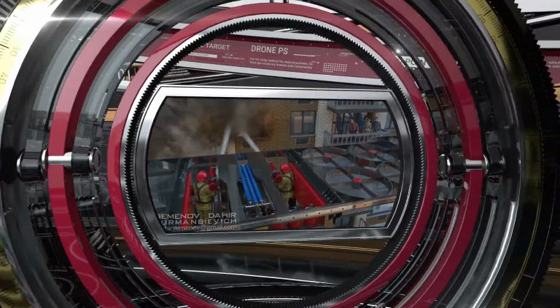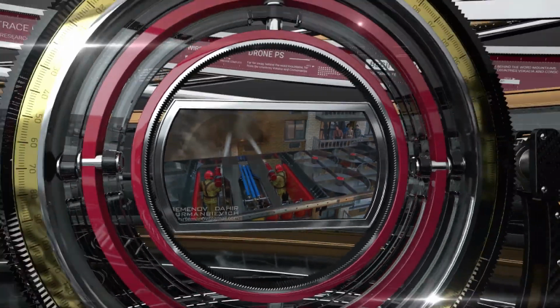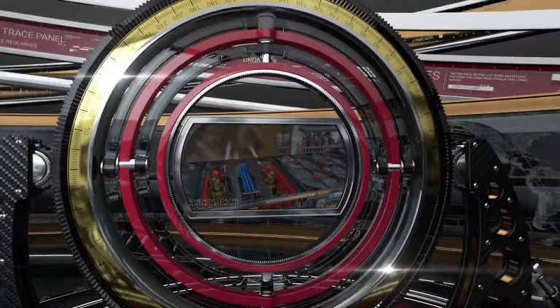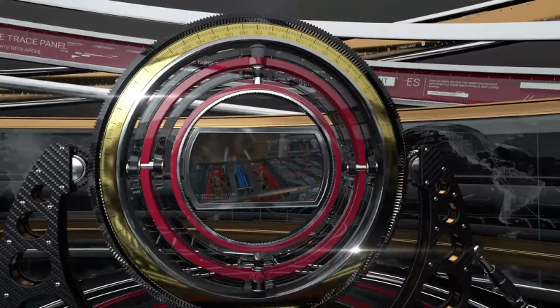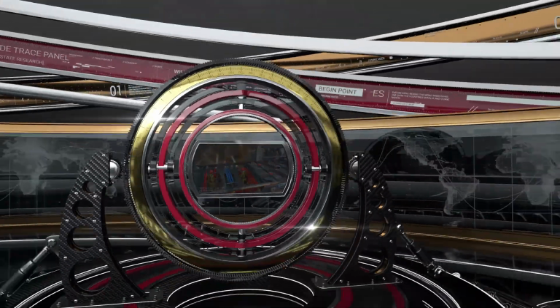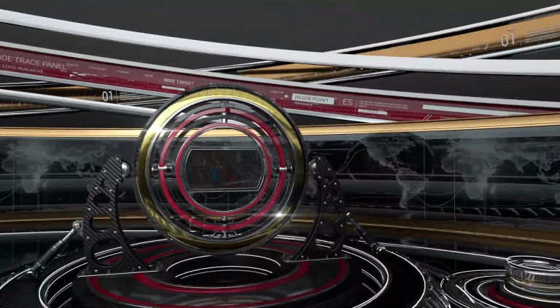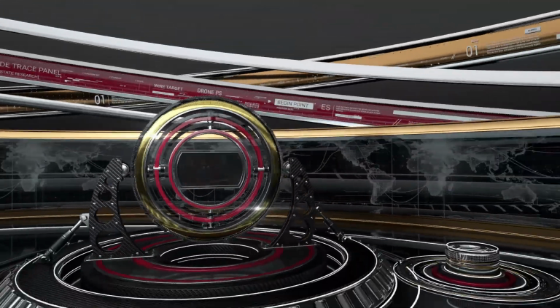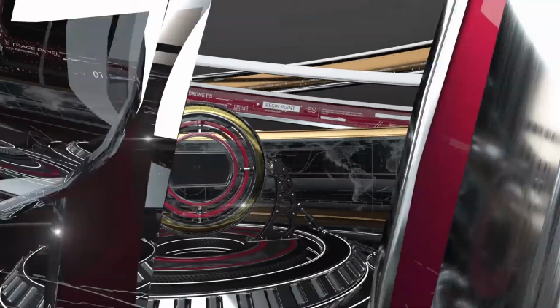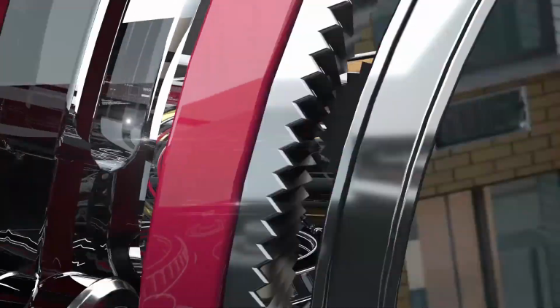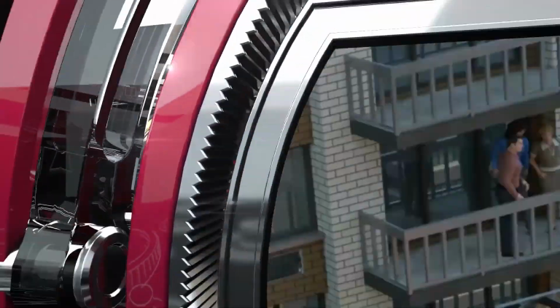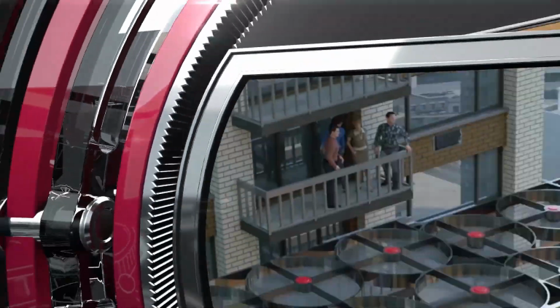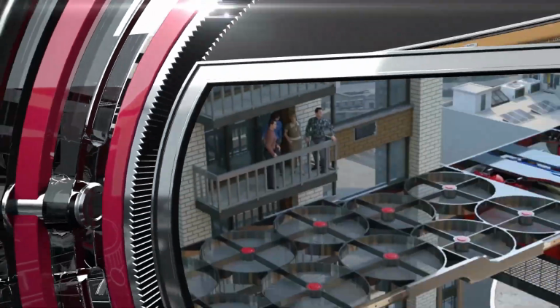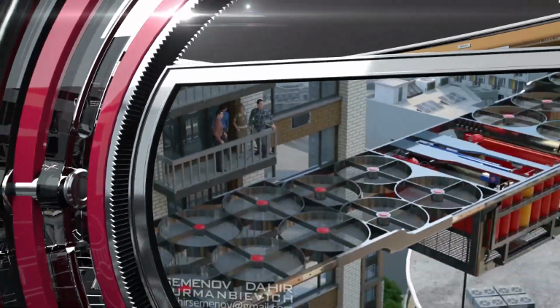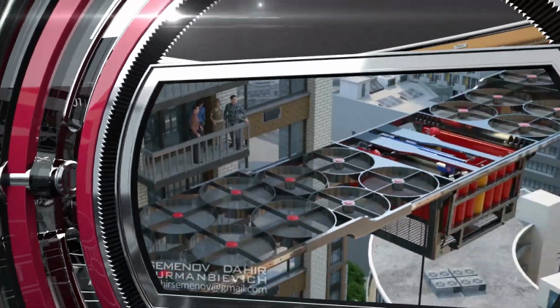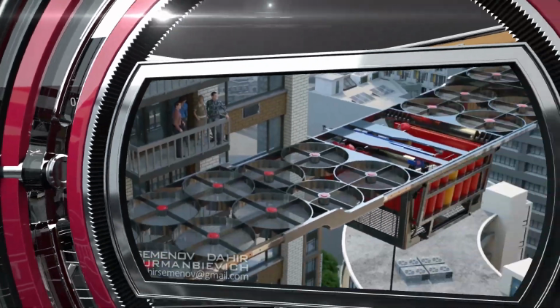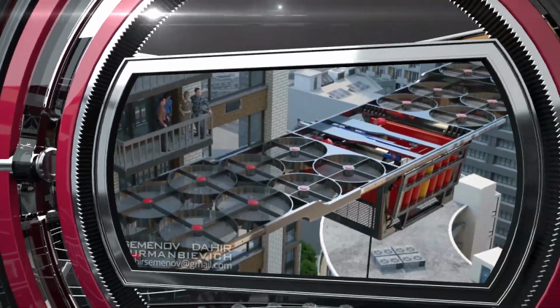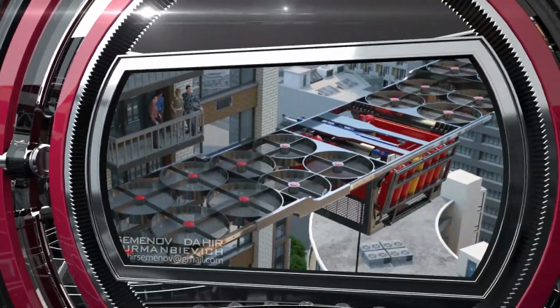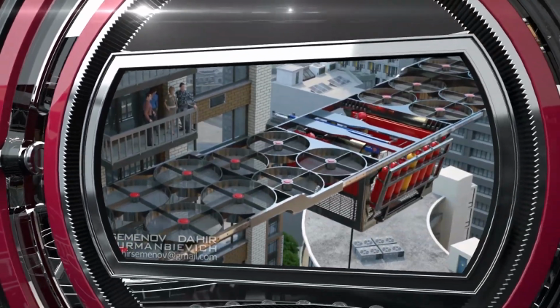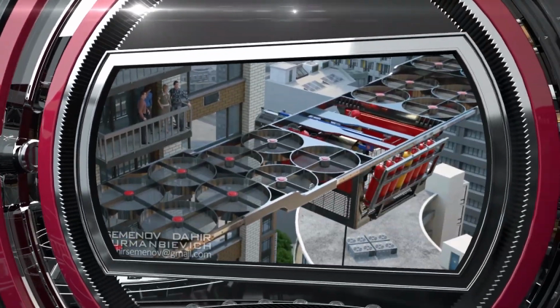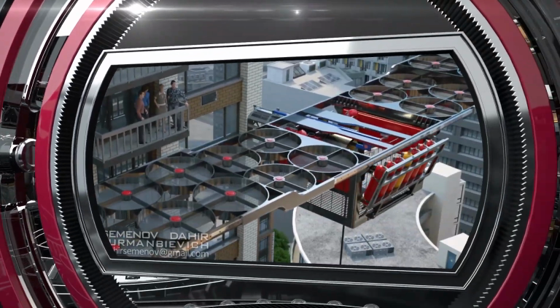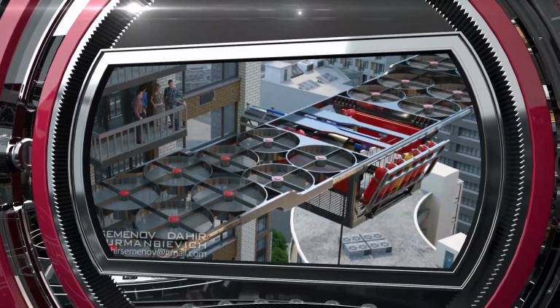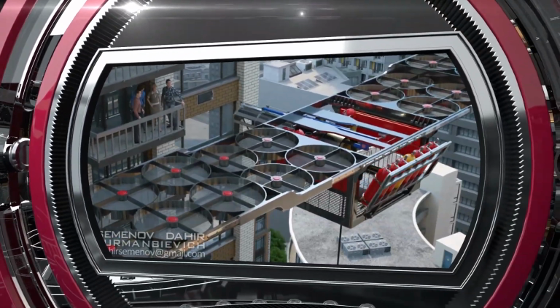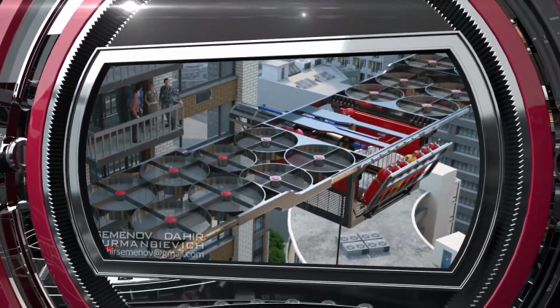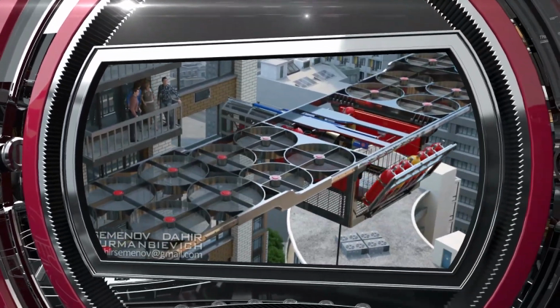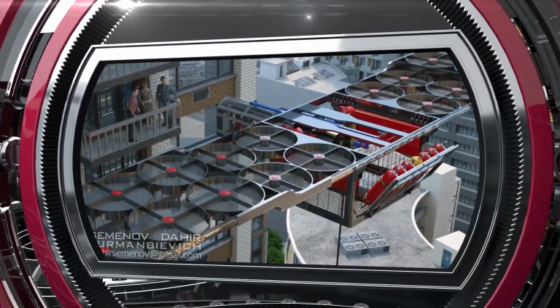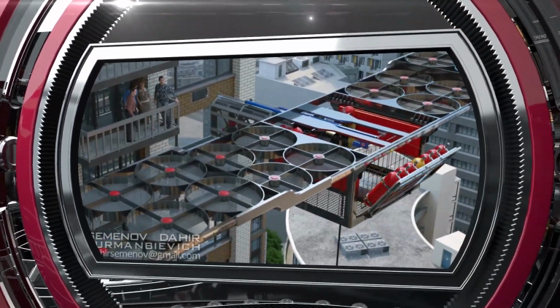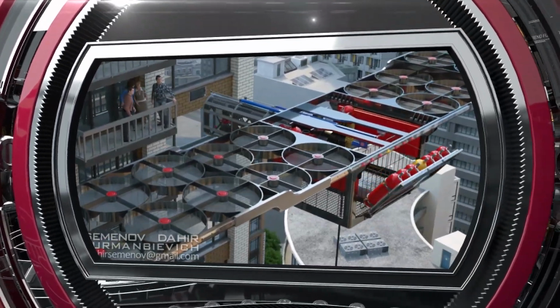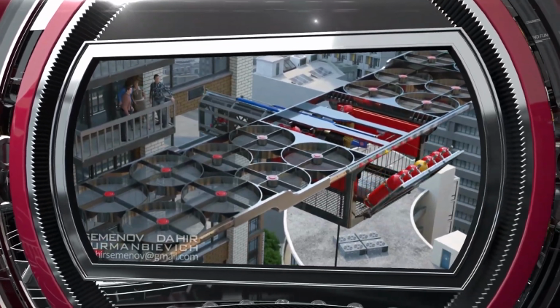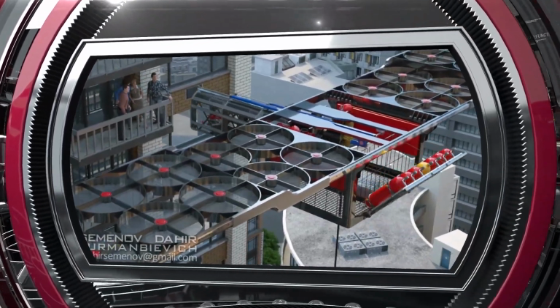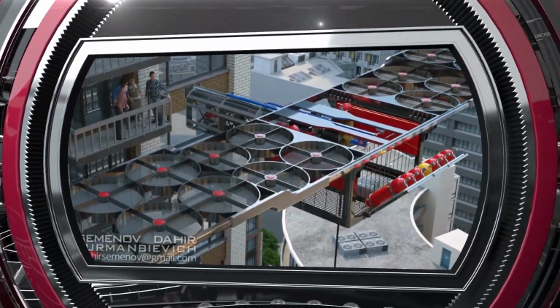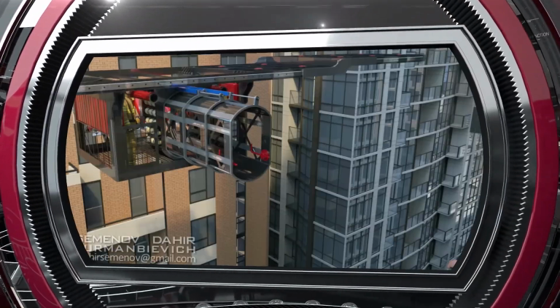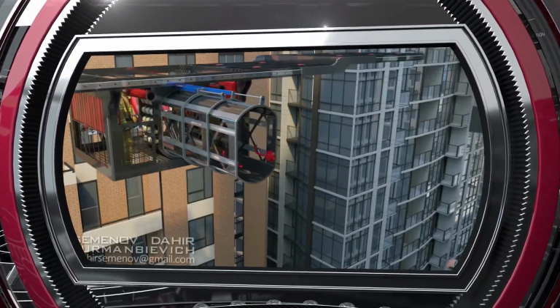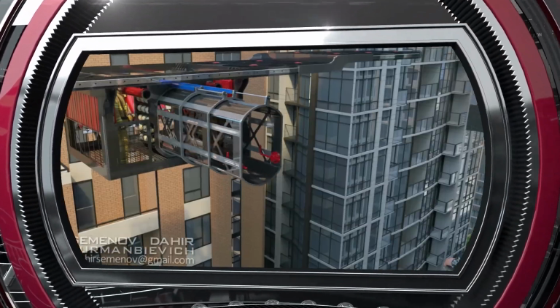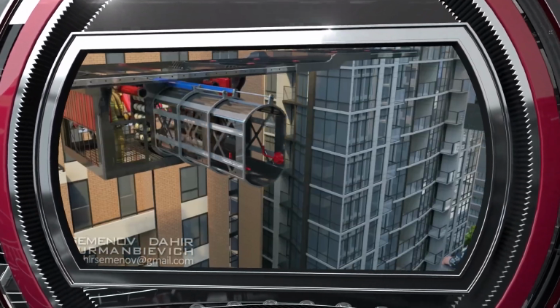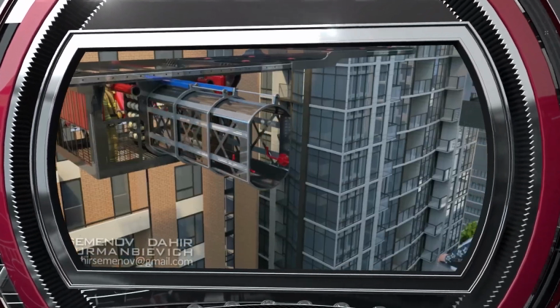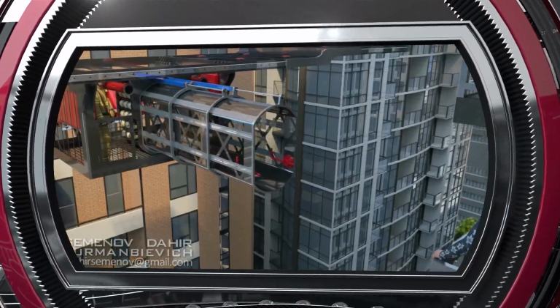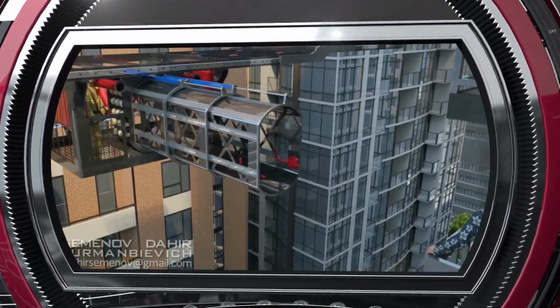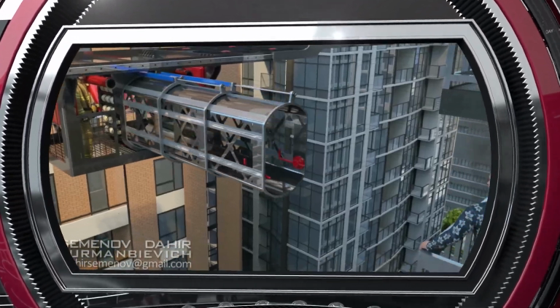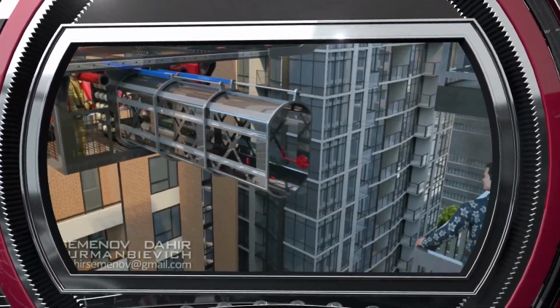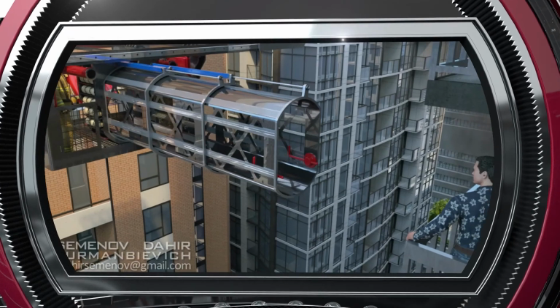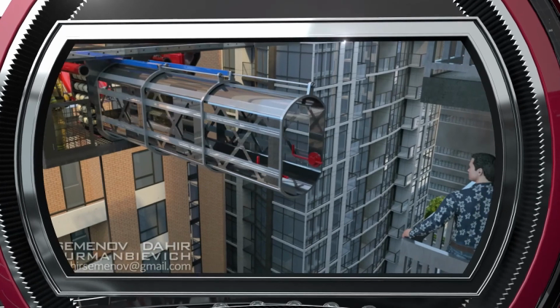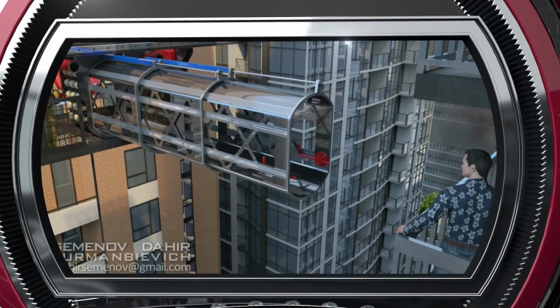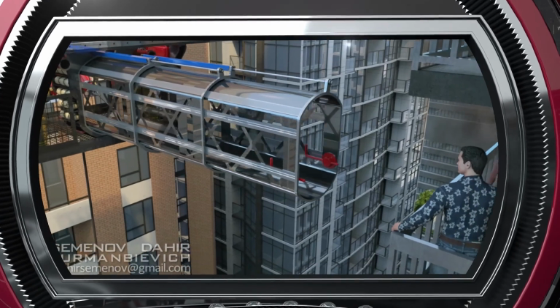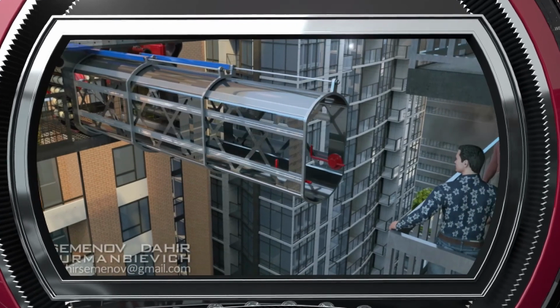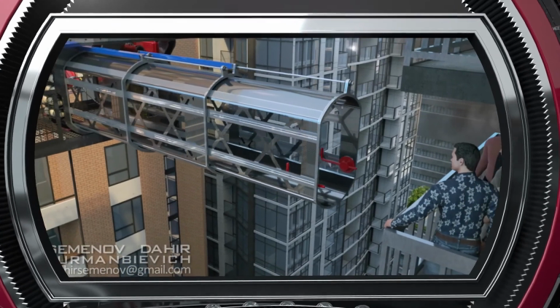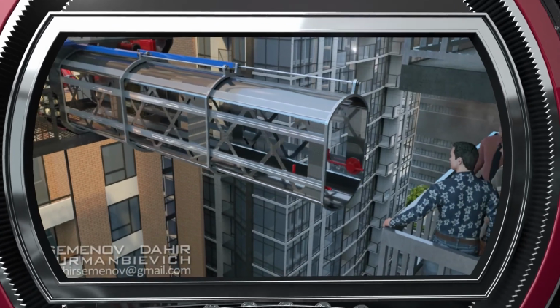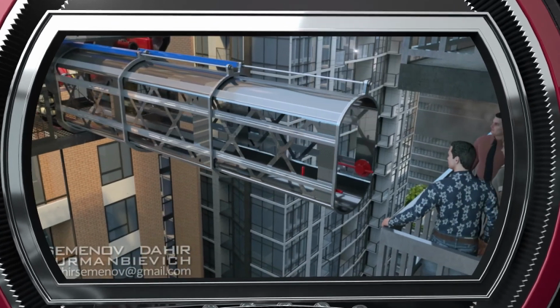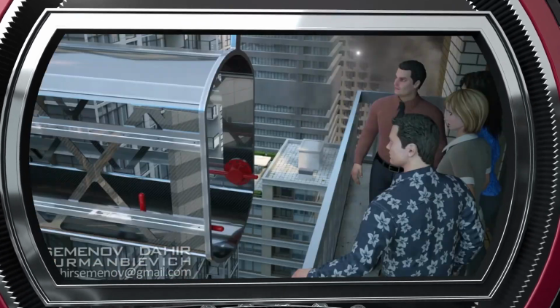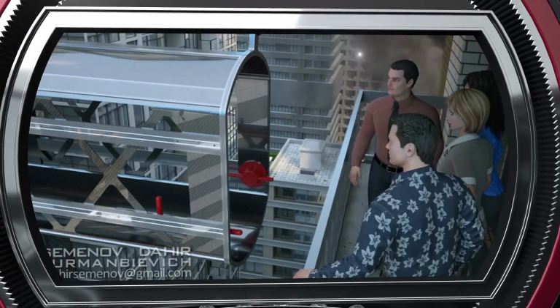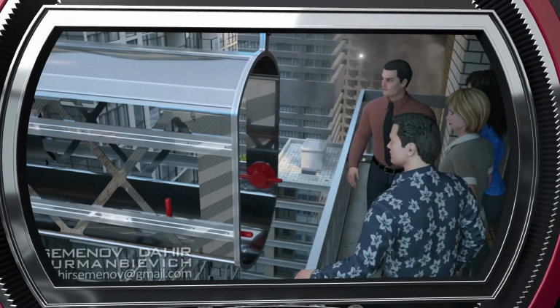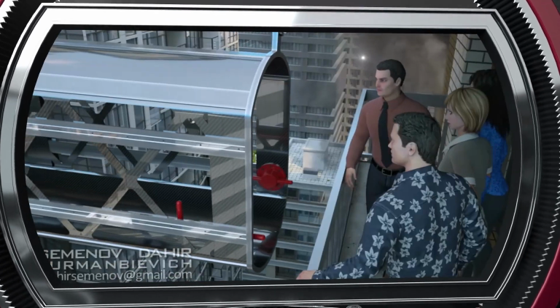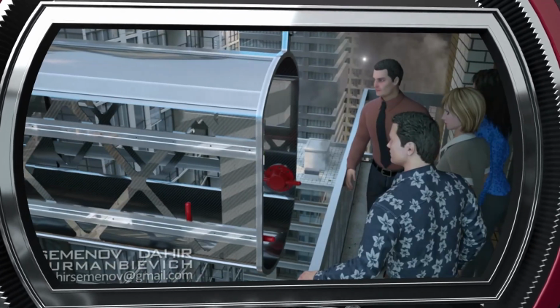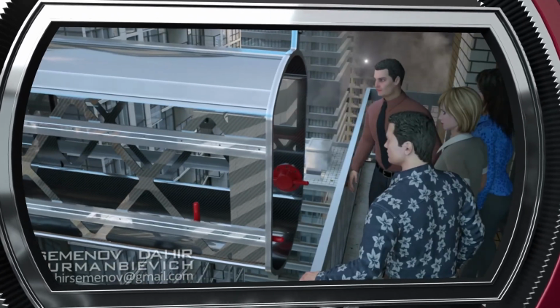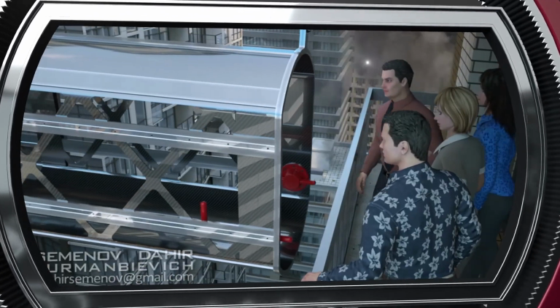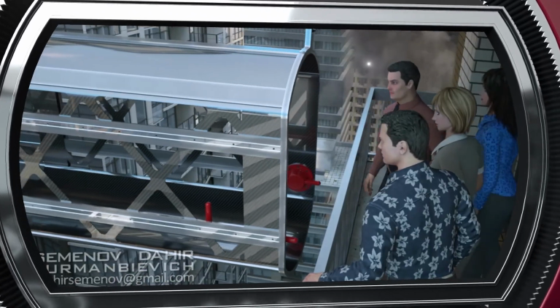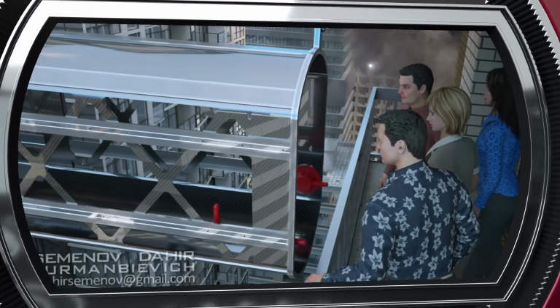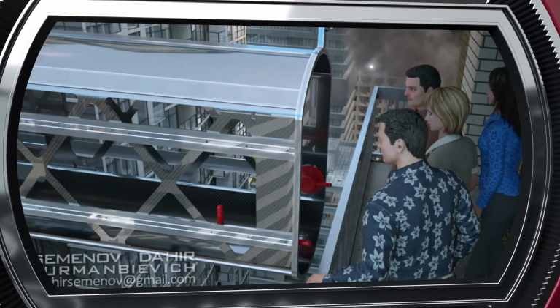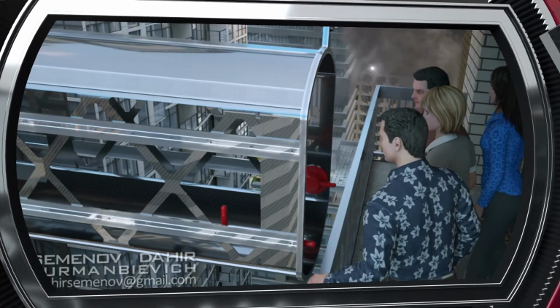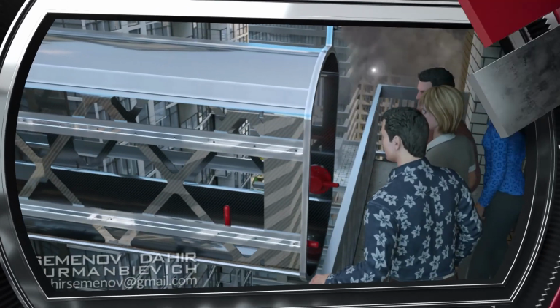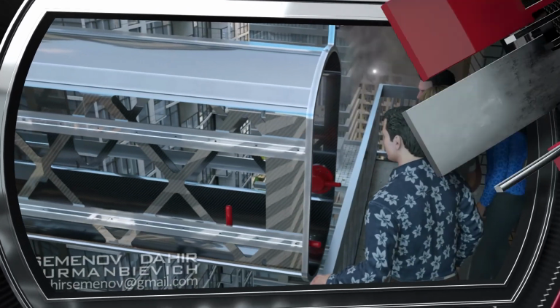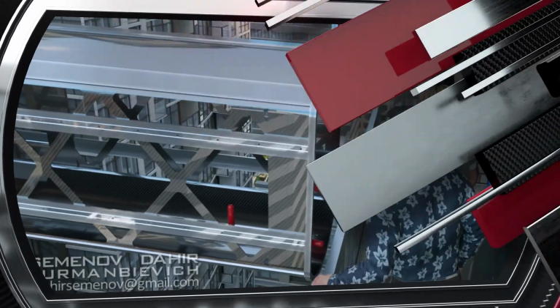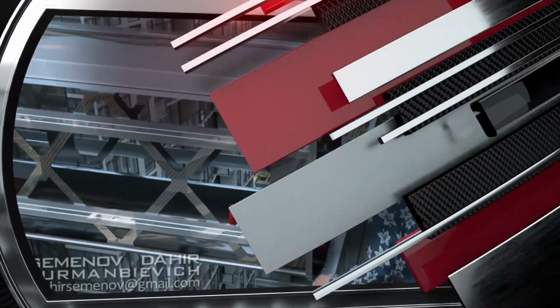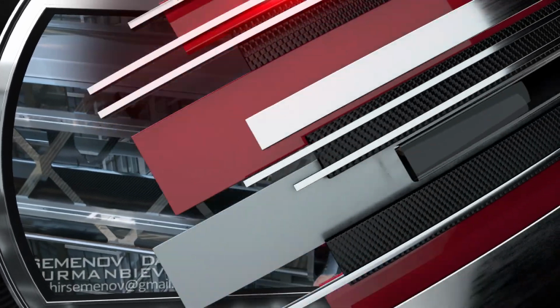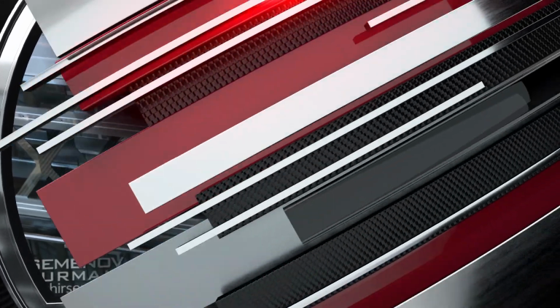Besides, the drone can use a pull-out walkway to take on board and evacuate up to five victims if necessary.